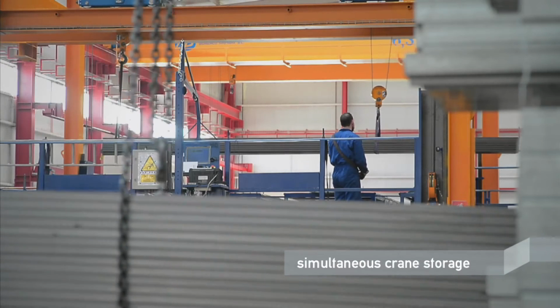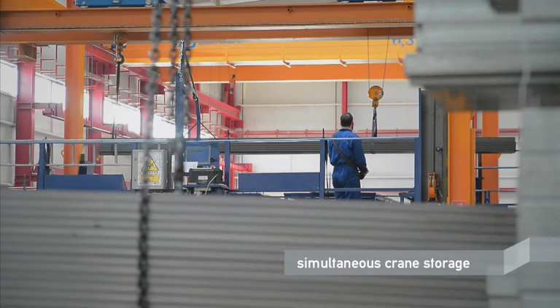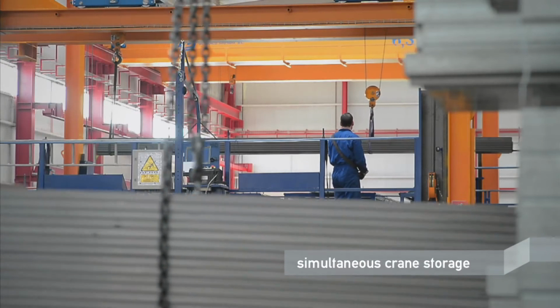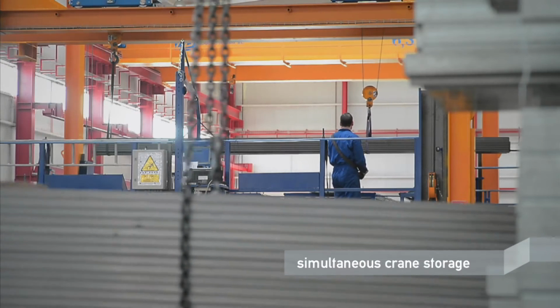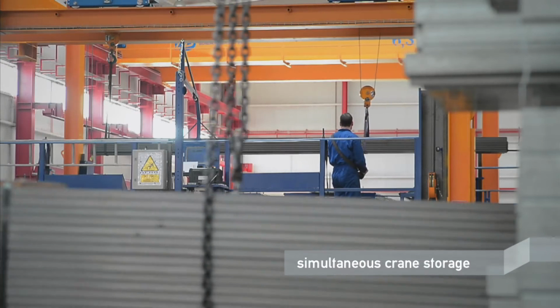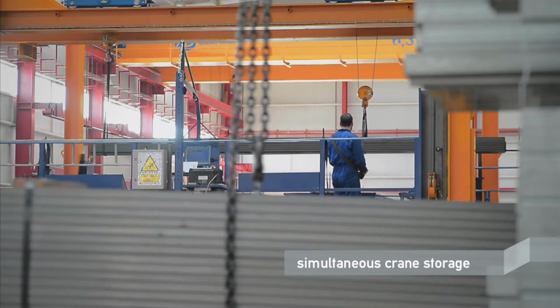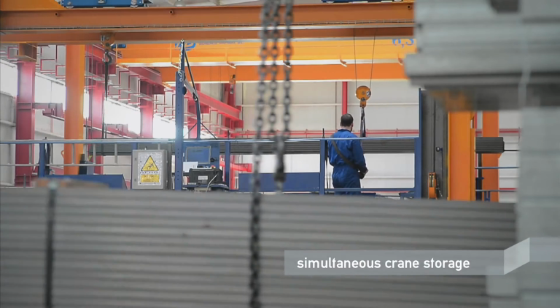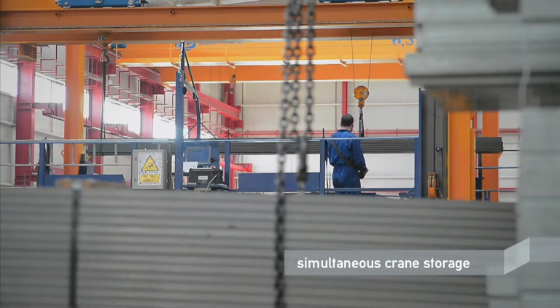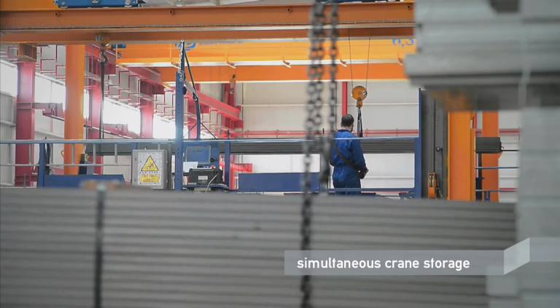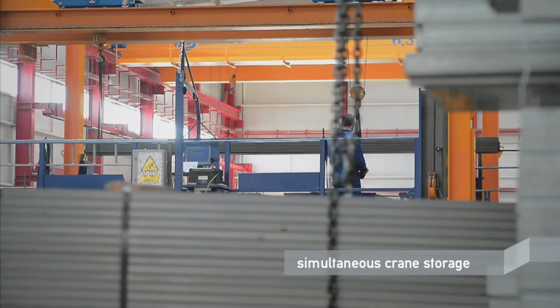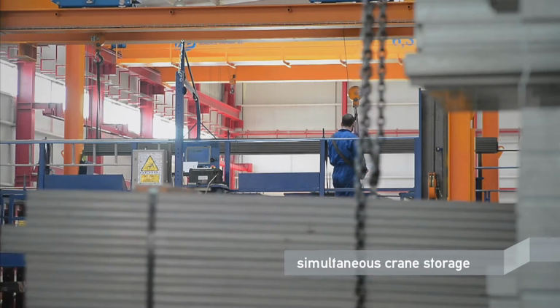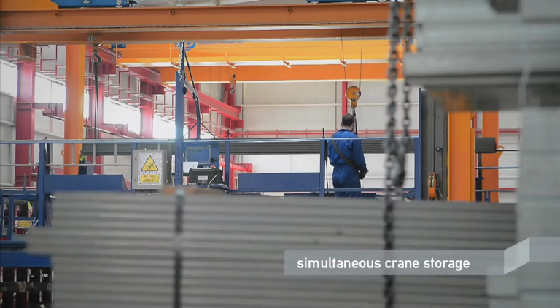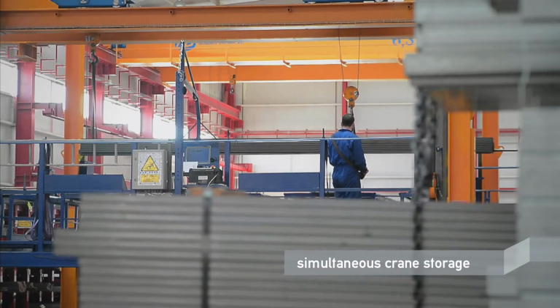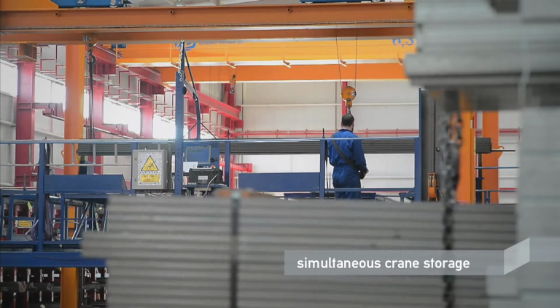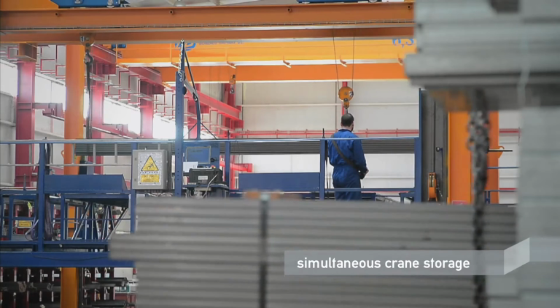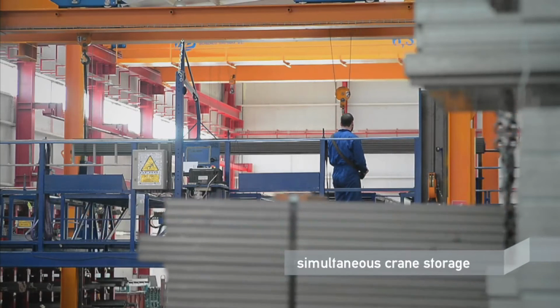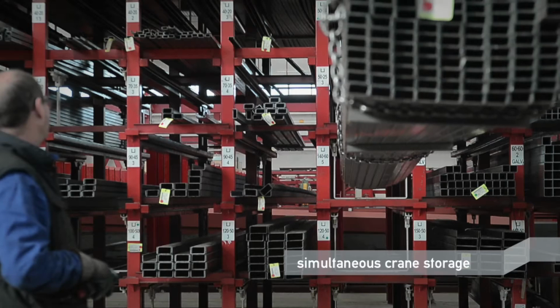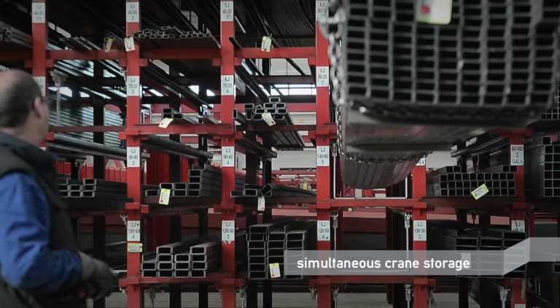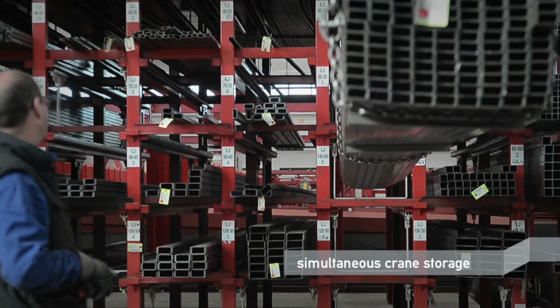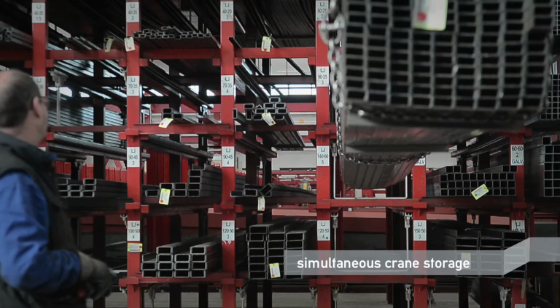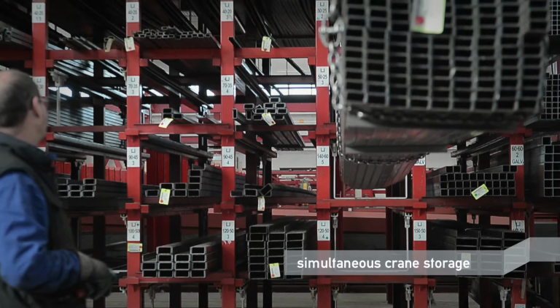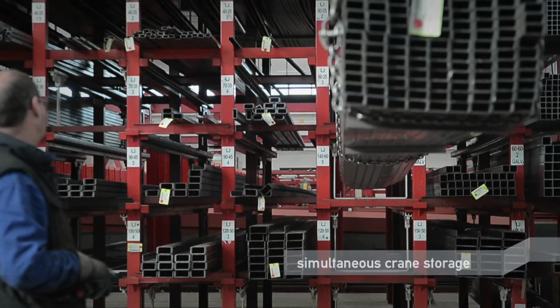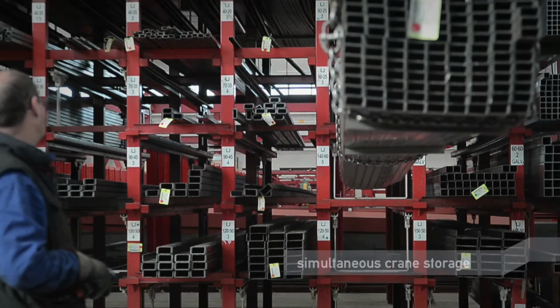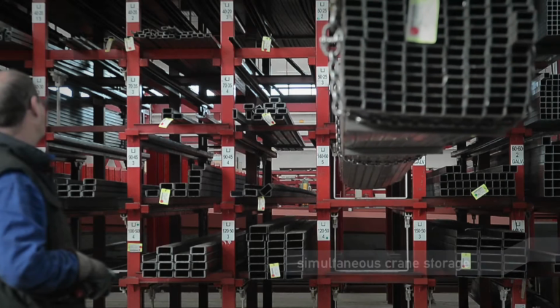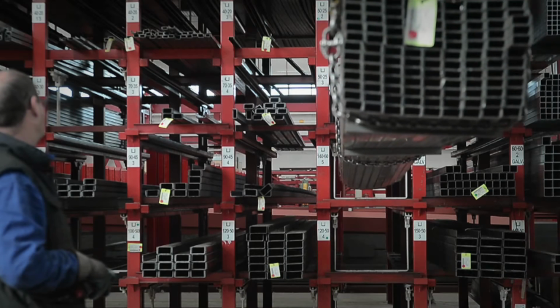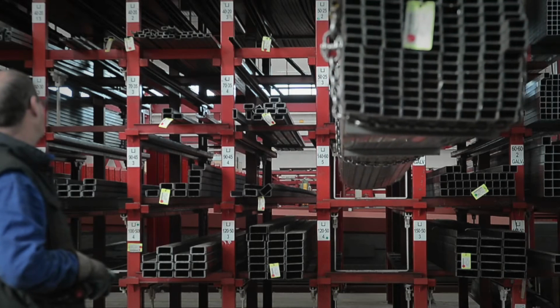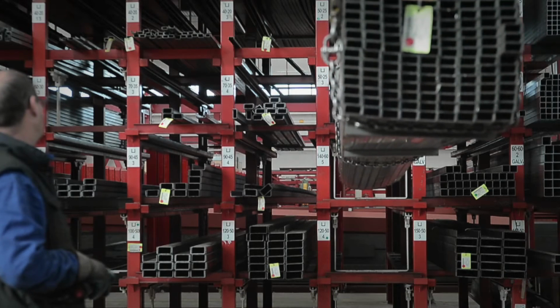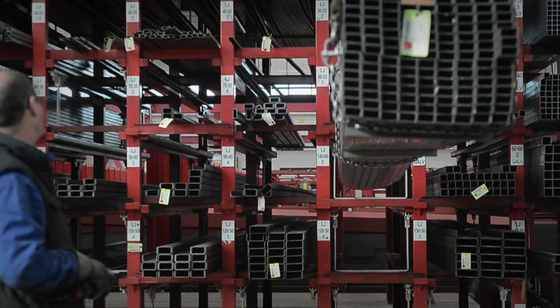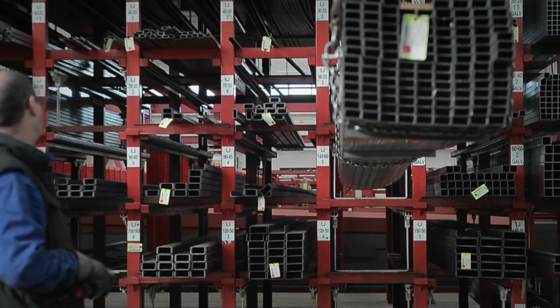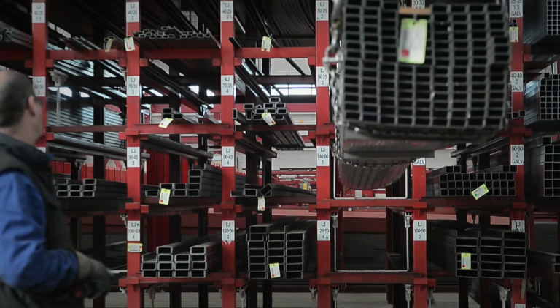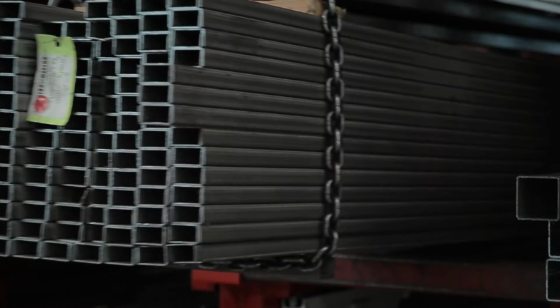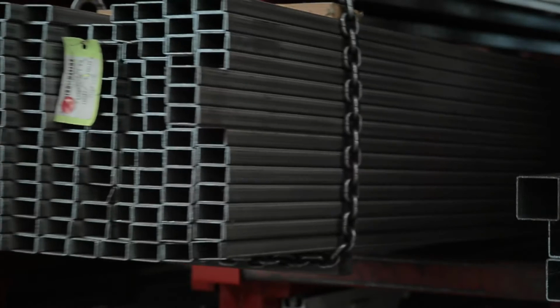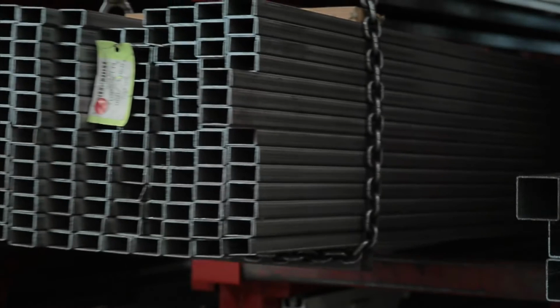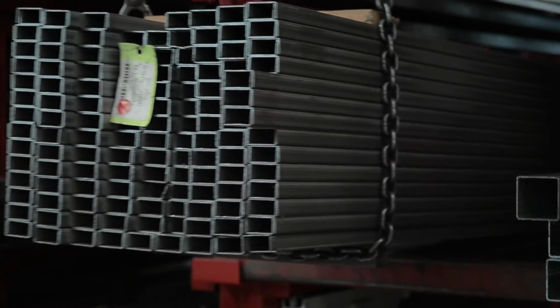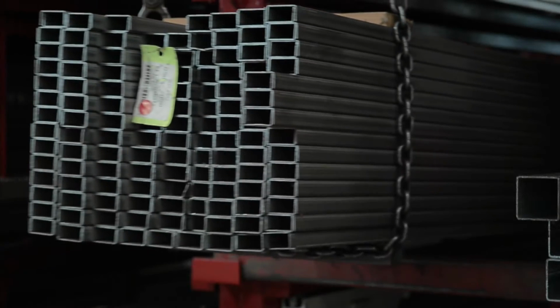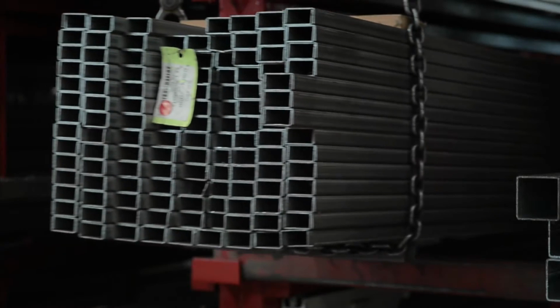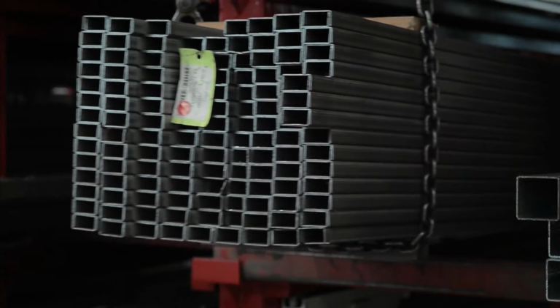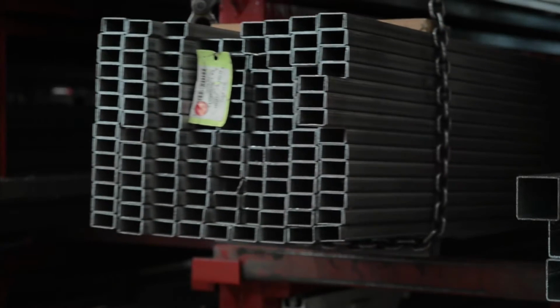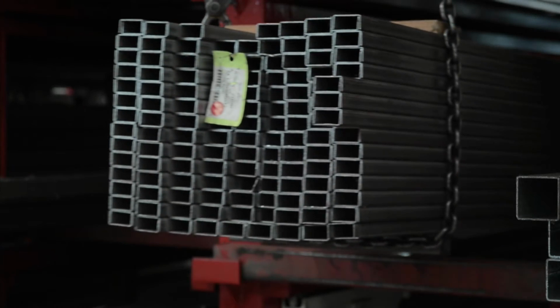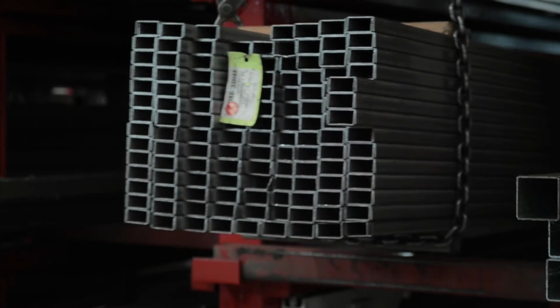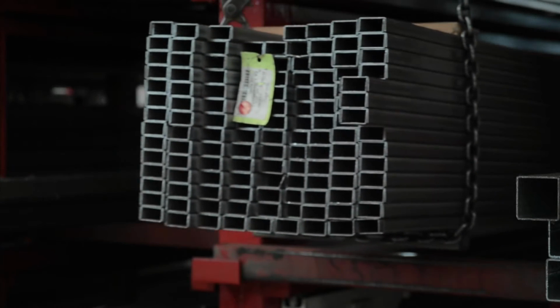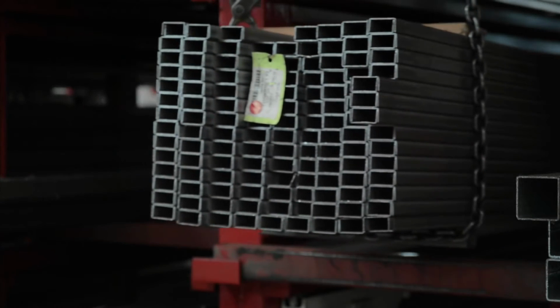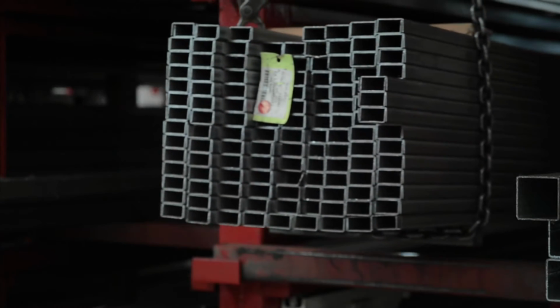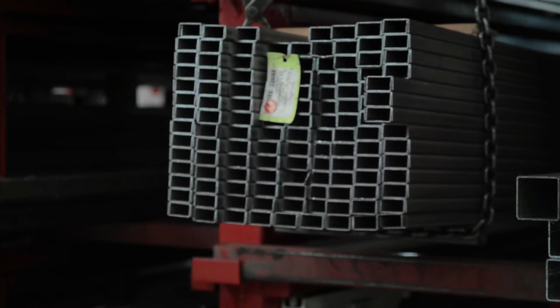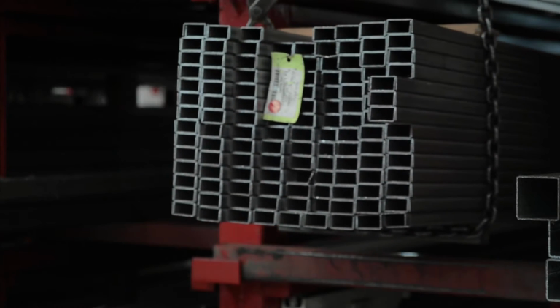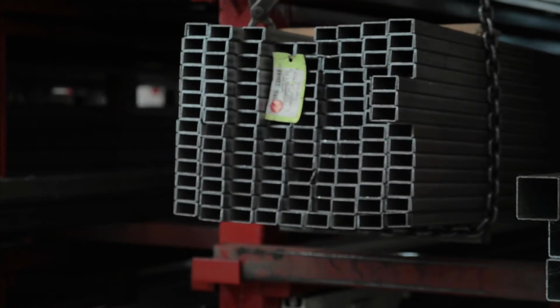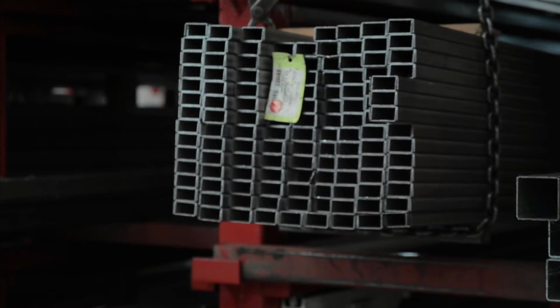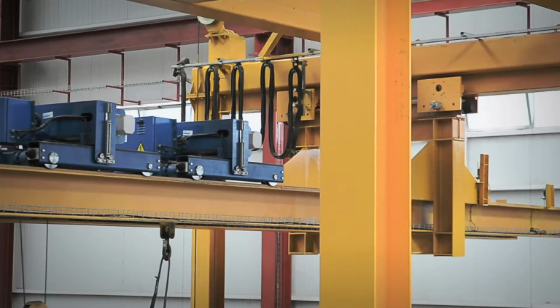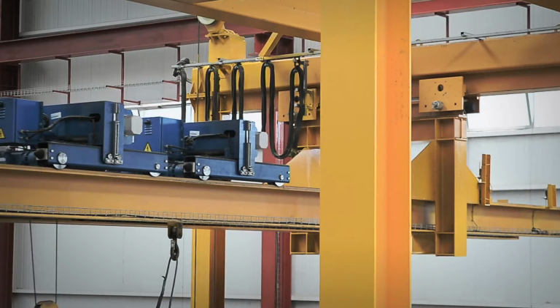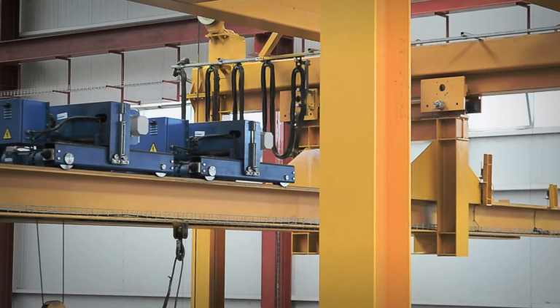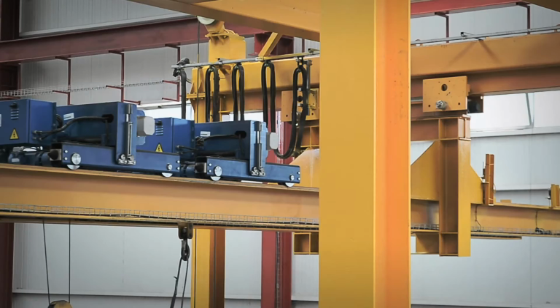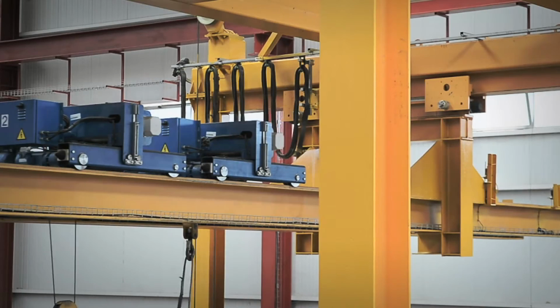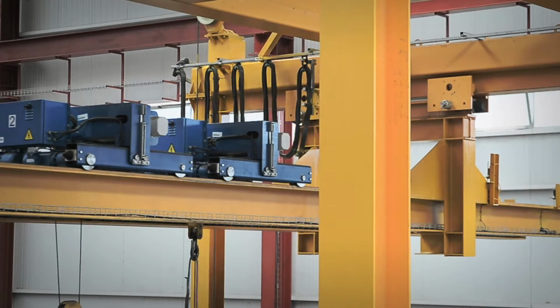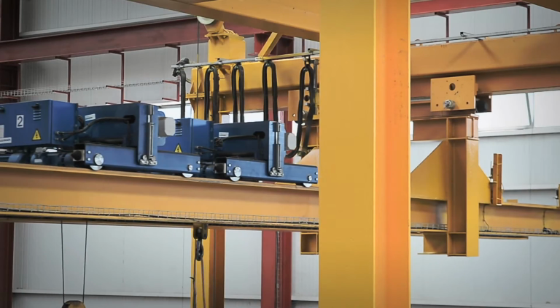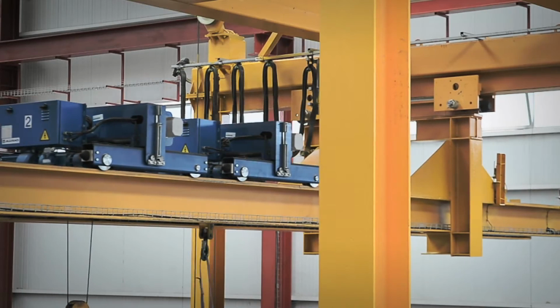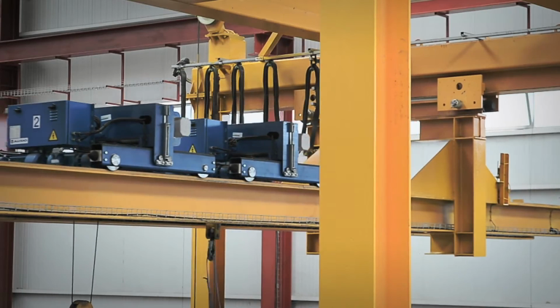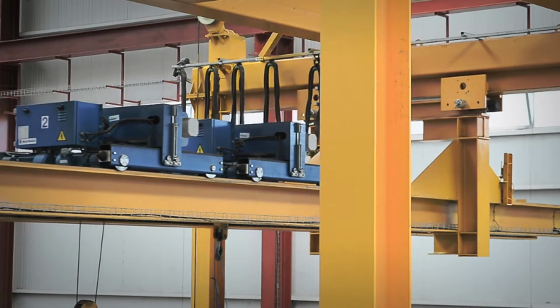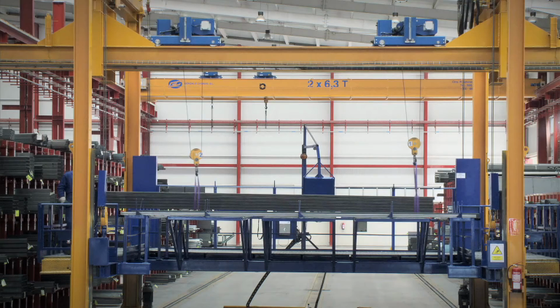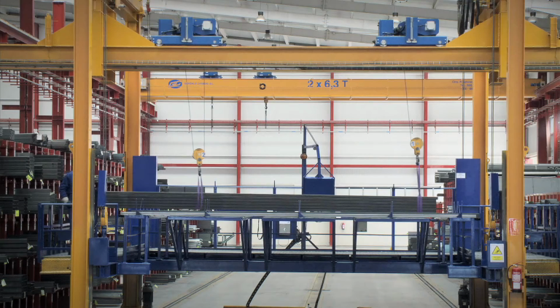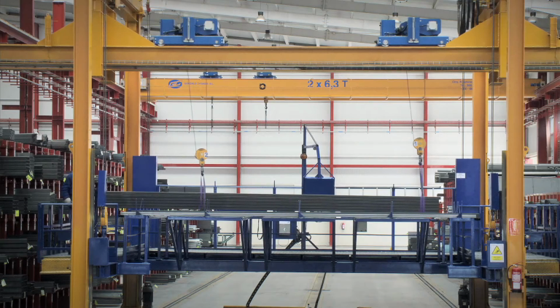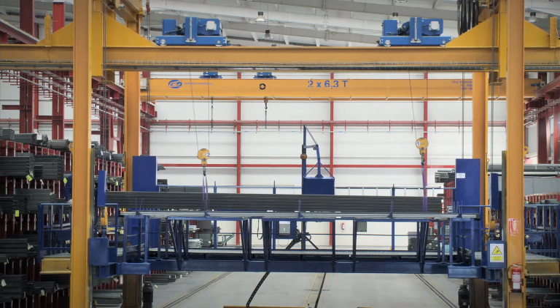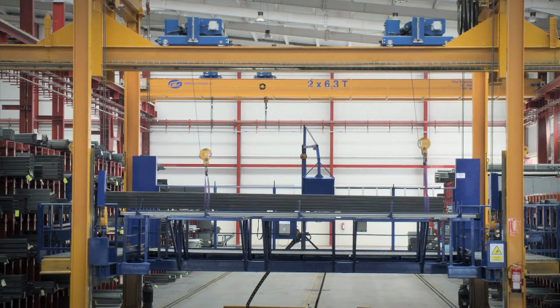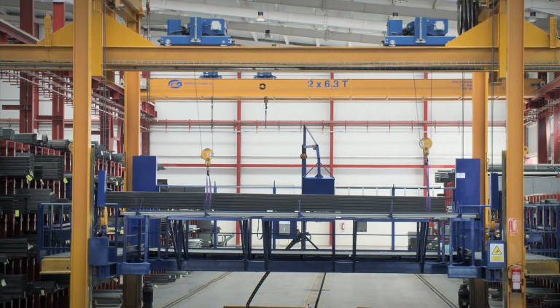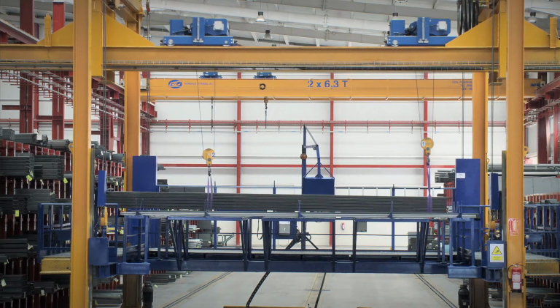Warehouse organization means optimizing time, effort and direct savings for your company, minimizing your space and workforce.